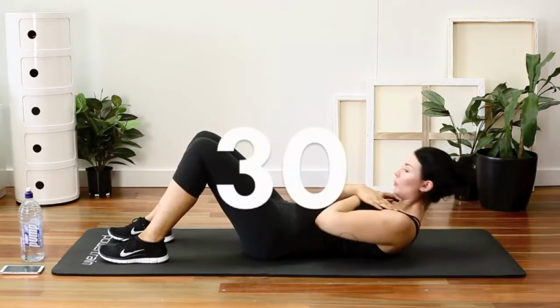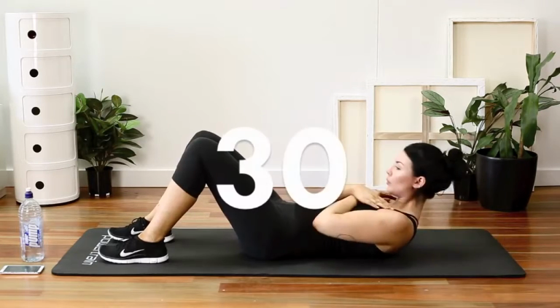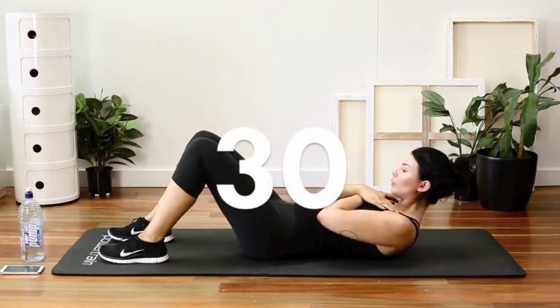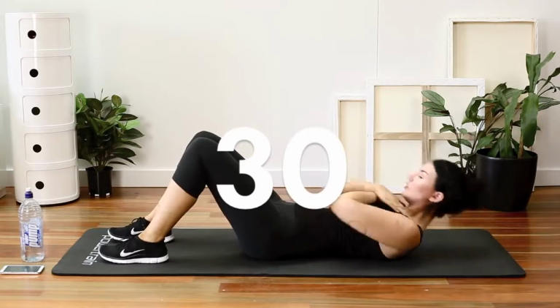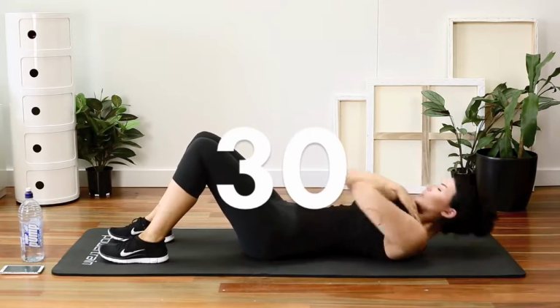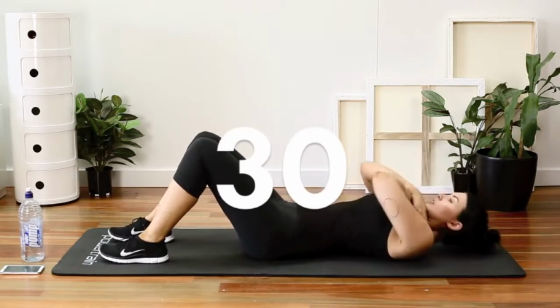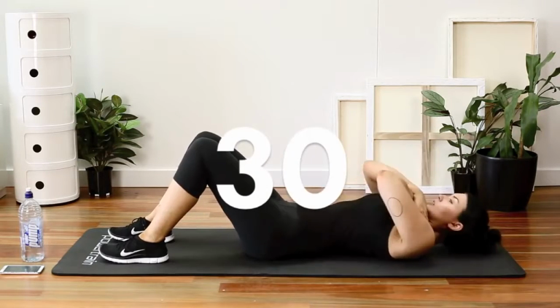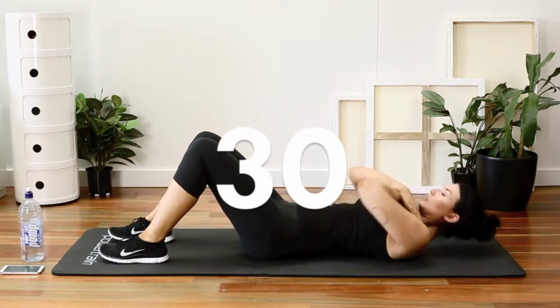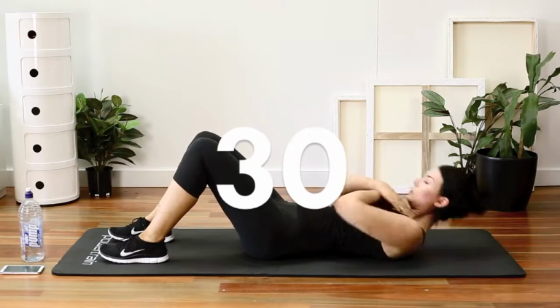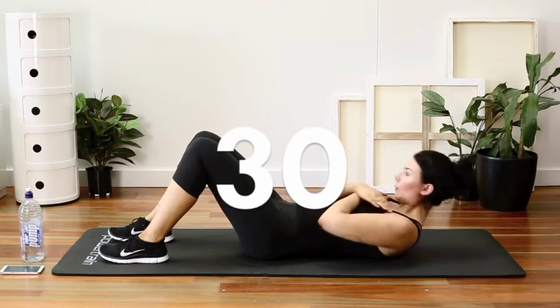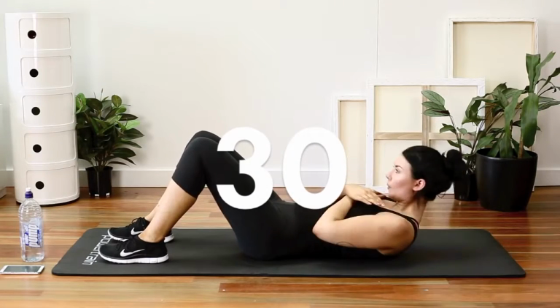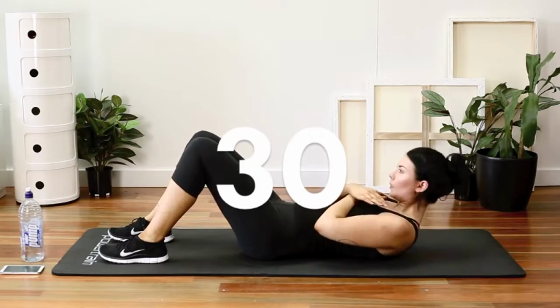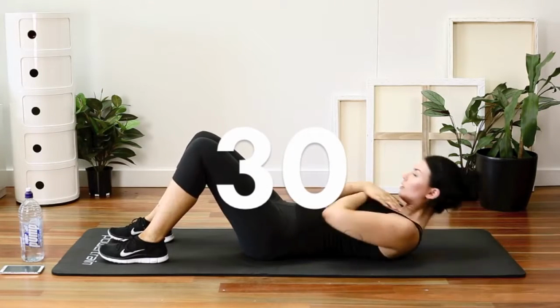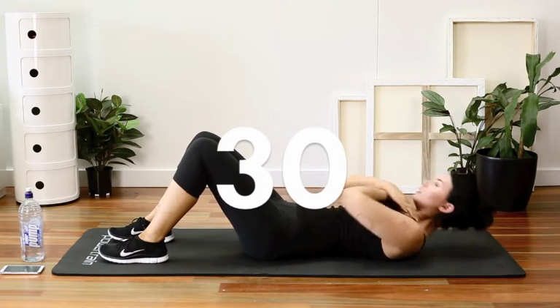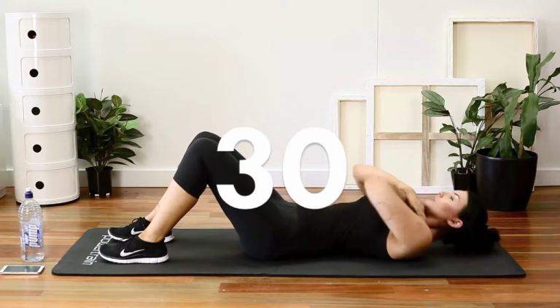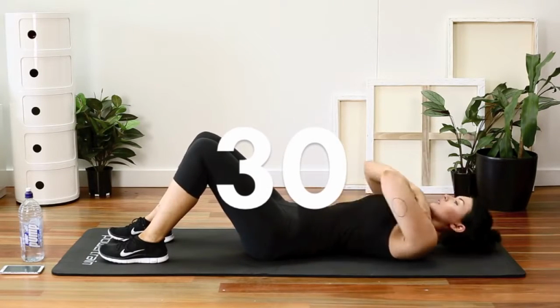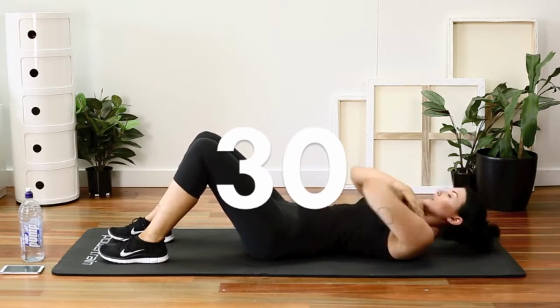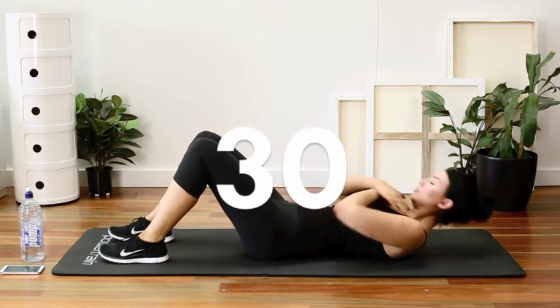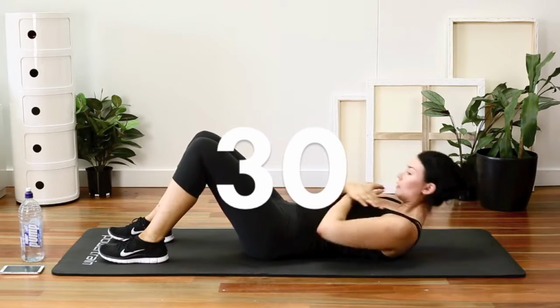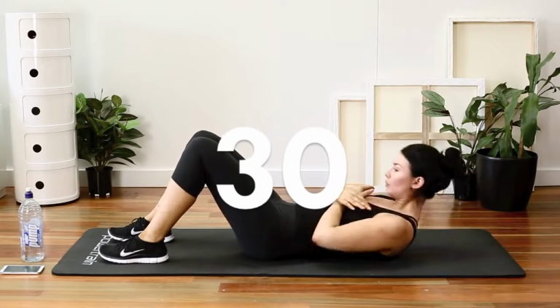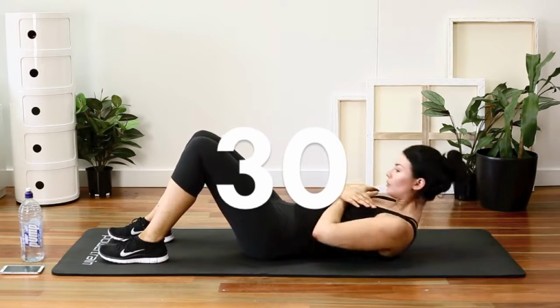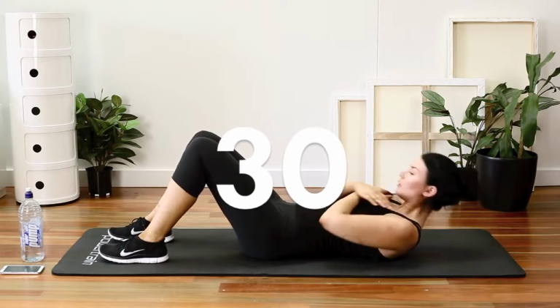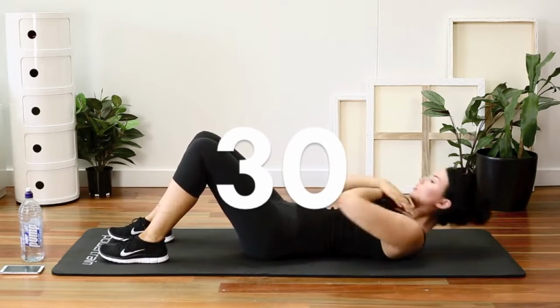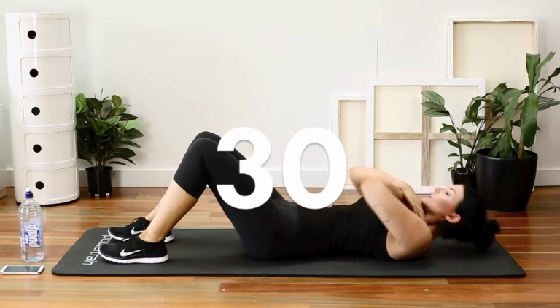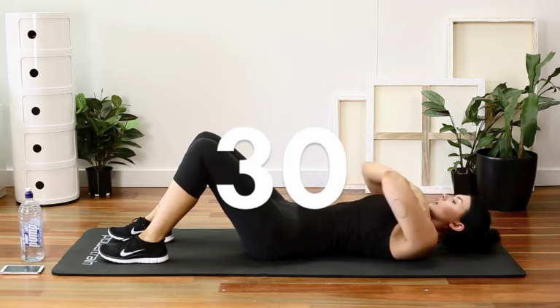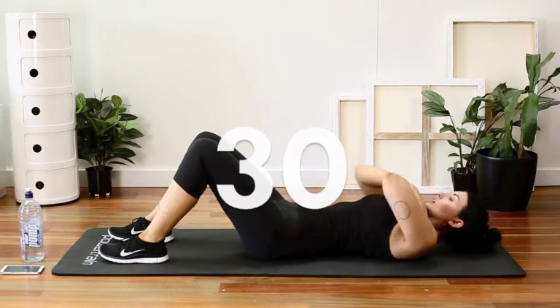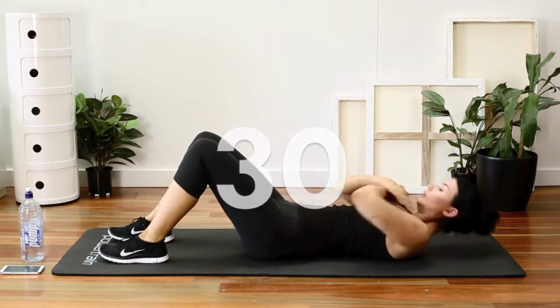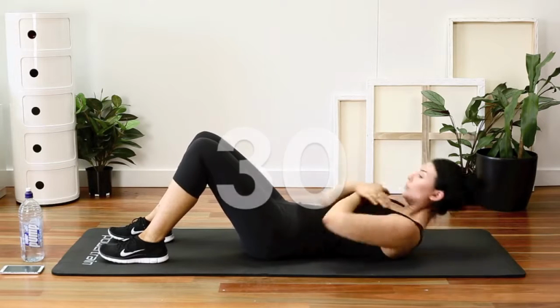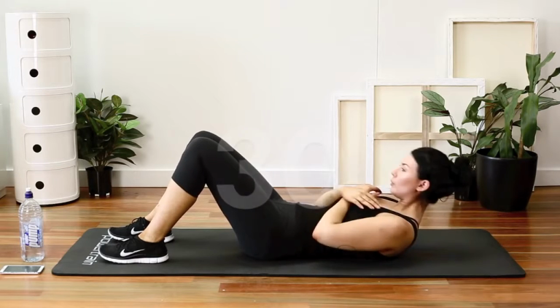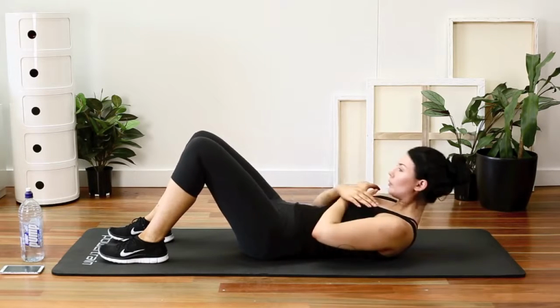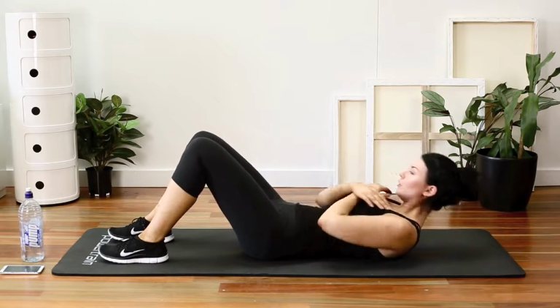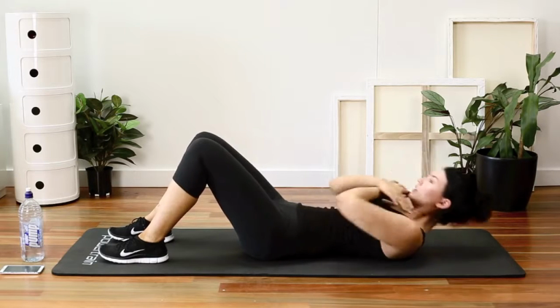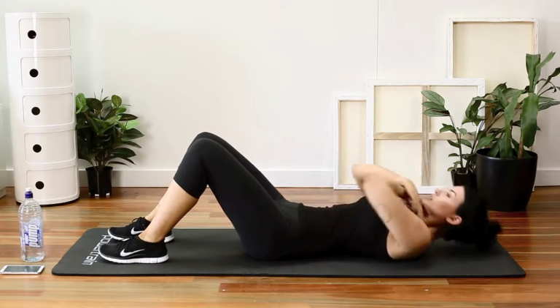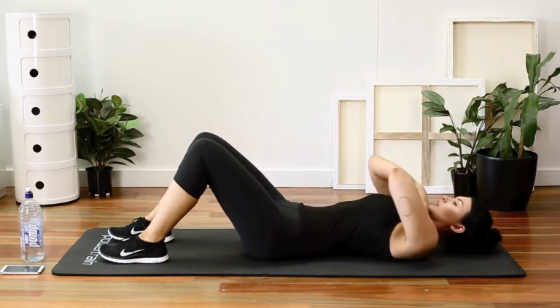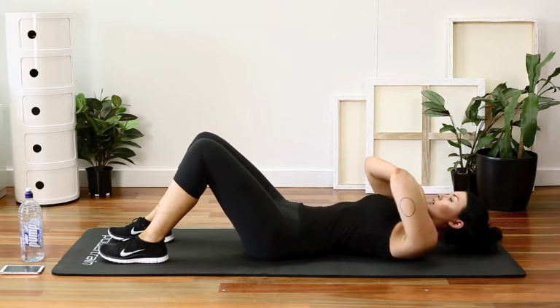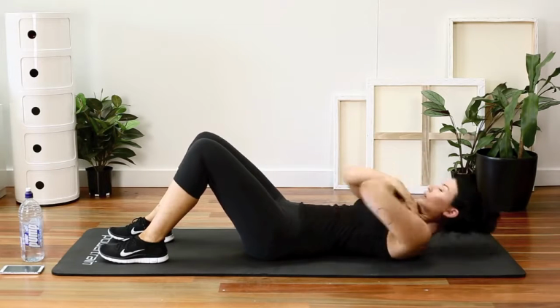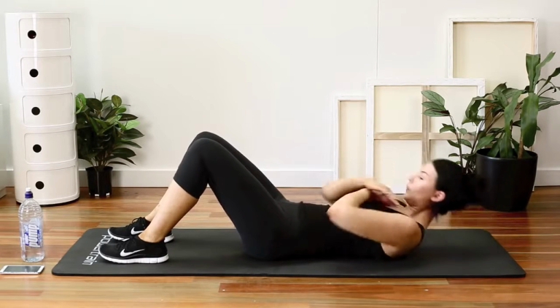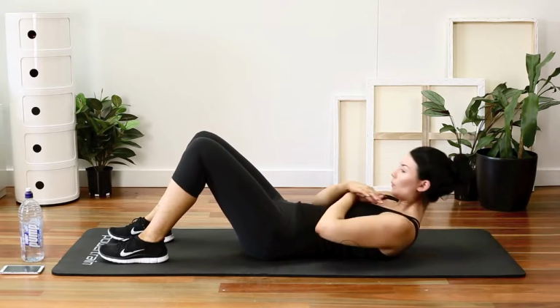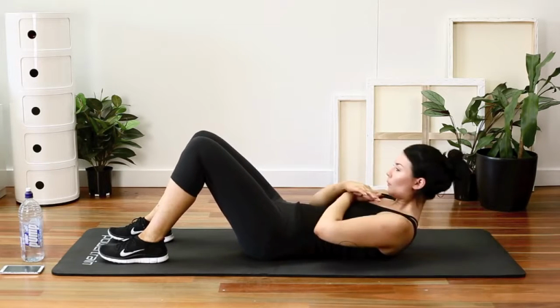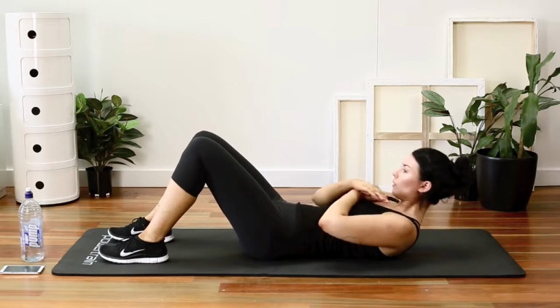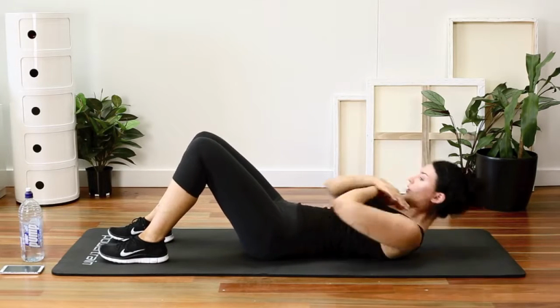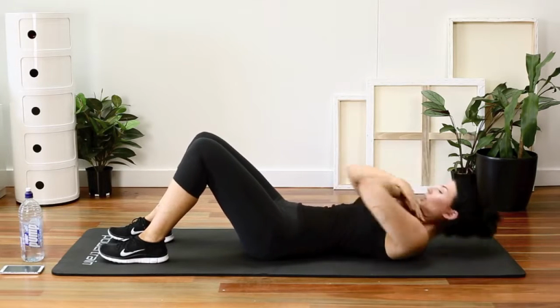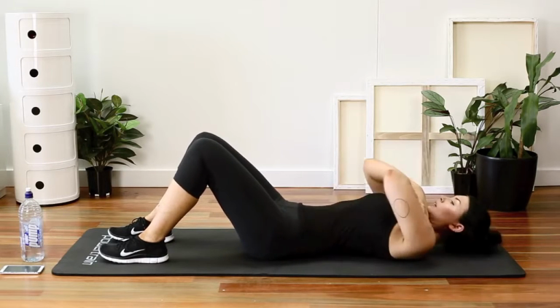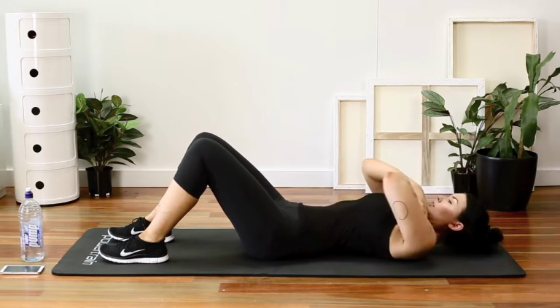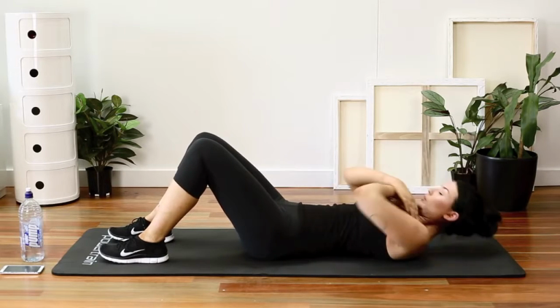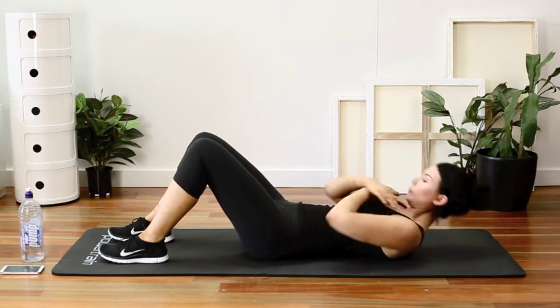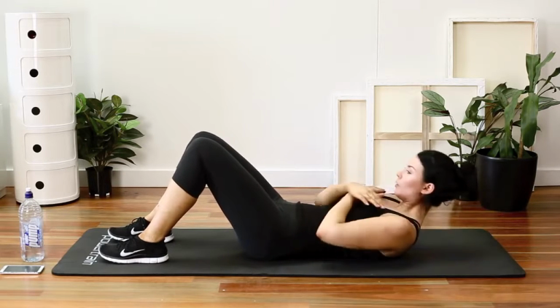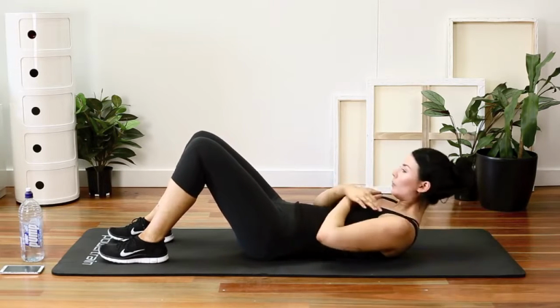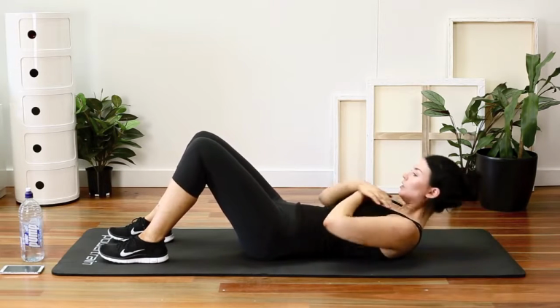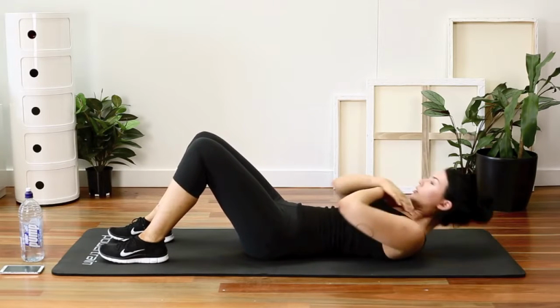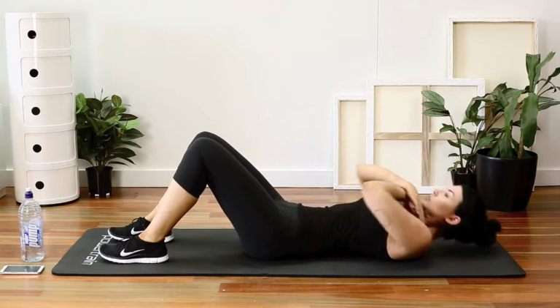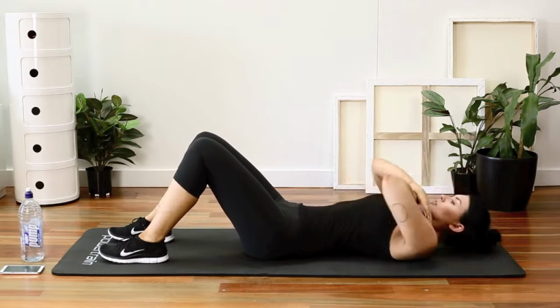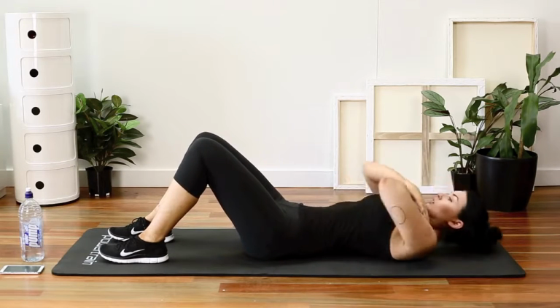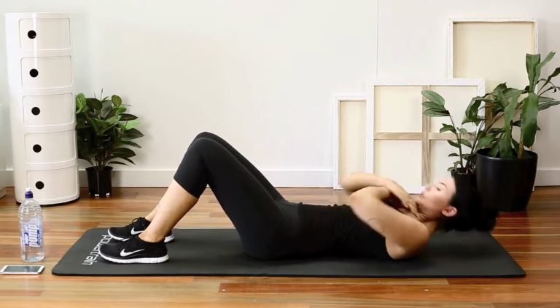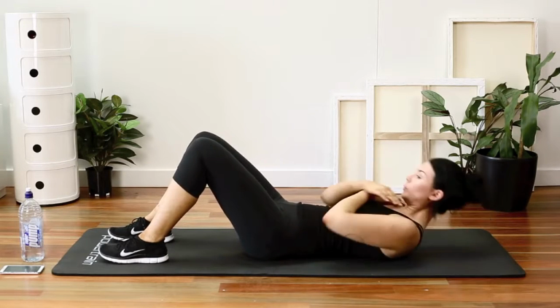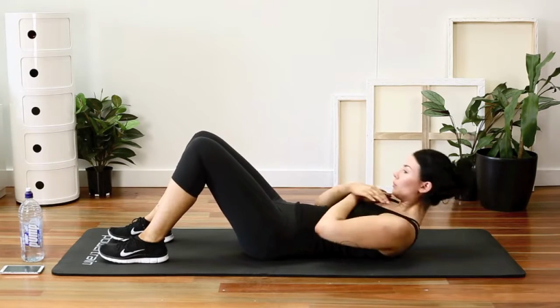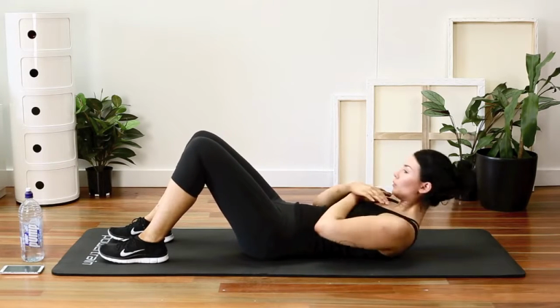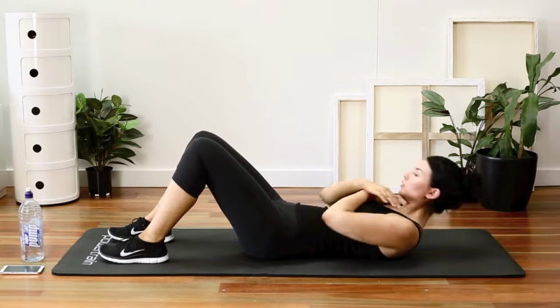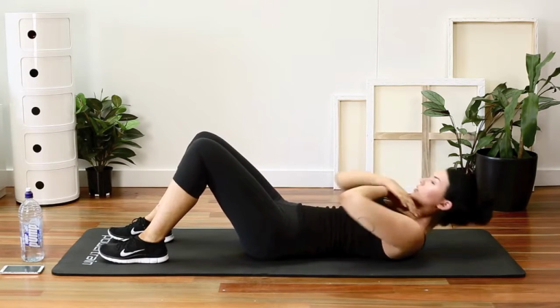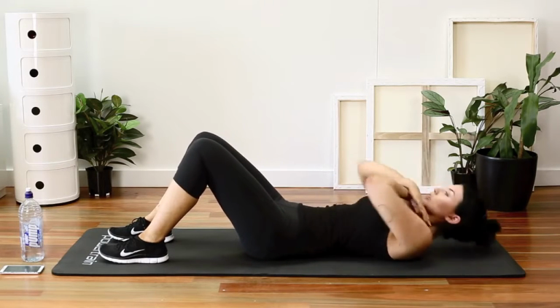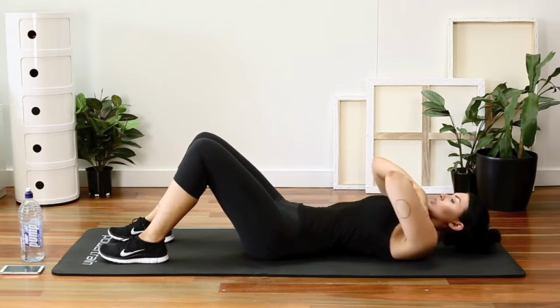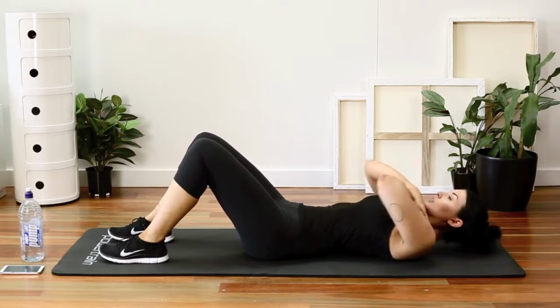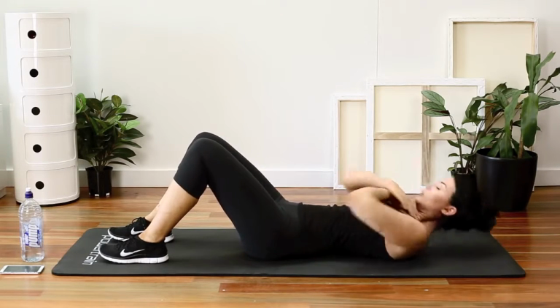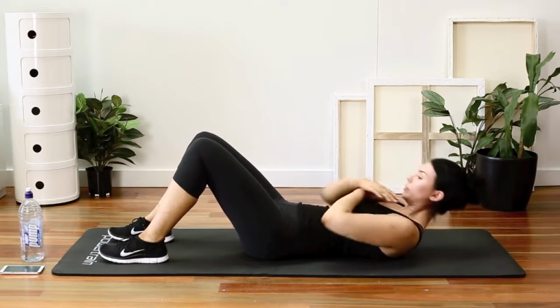30 crunches. These are probably the most popular ab exercise, and crossing your arms over your chest like I've done here will help stop you from straining your neck.